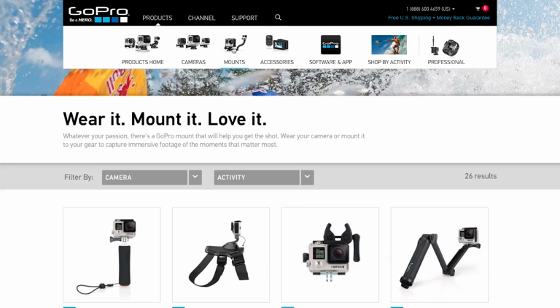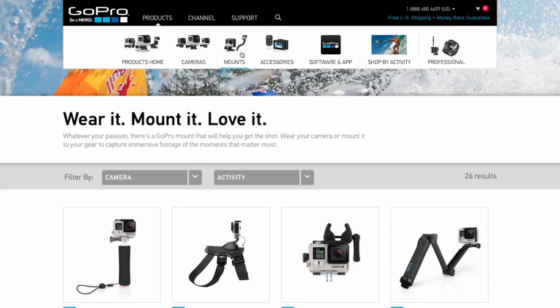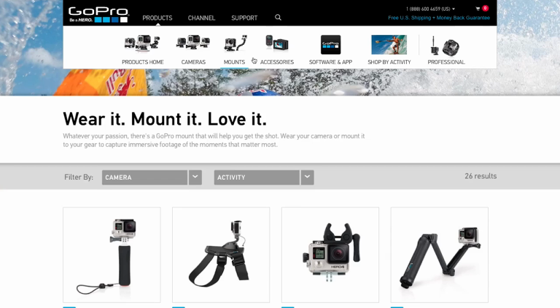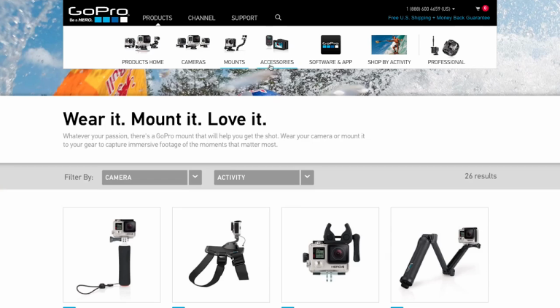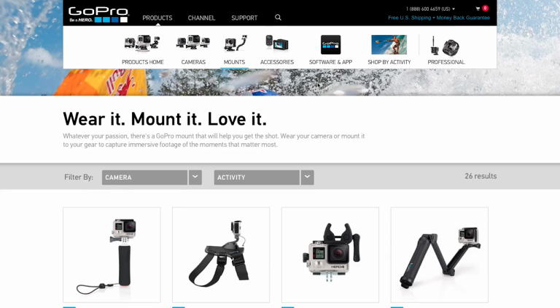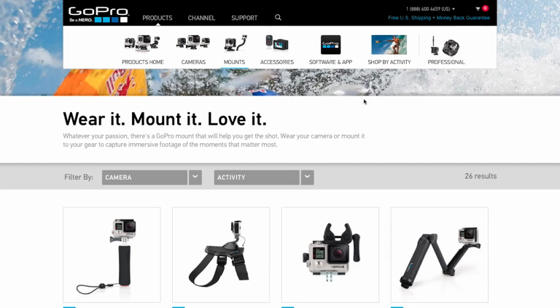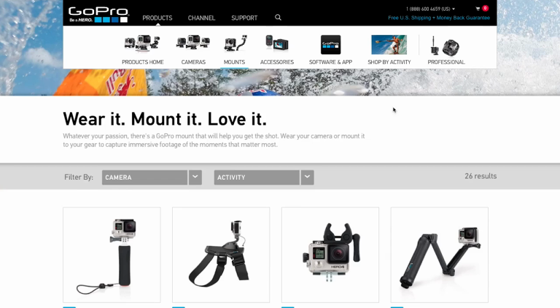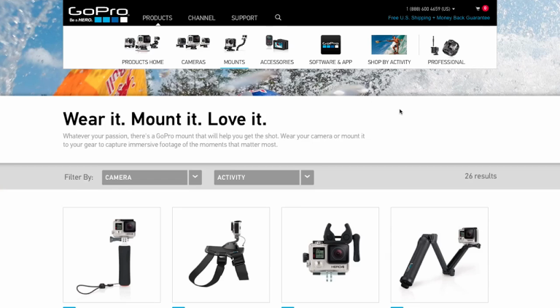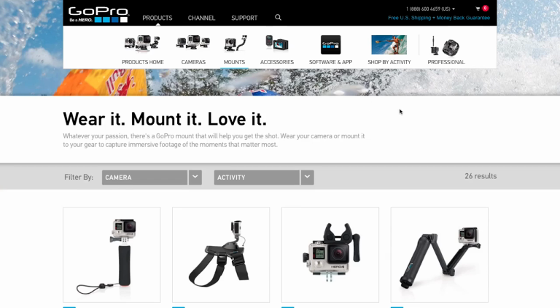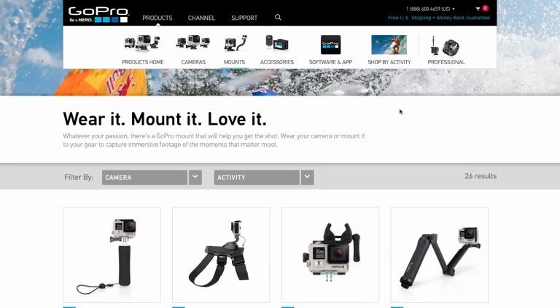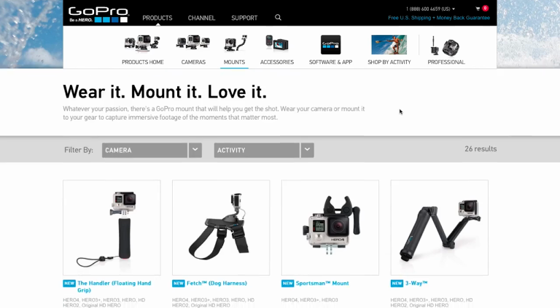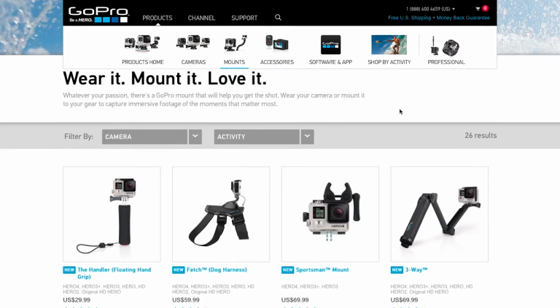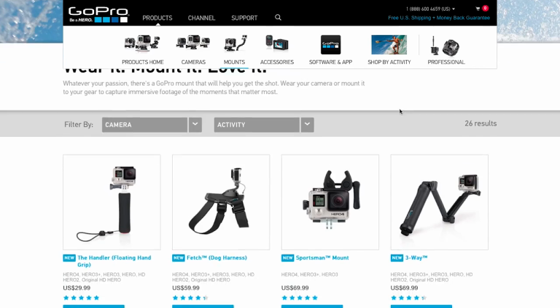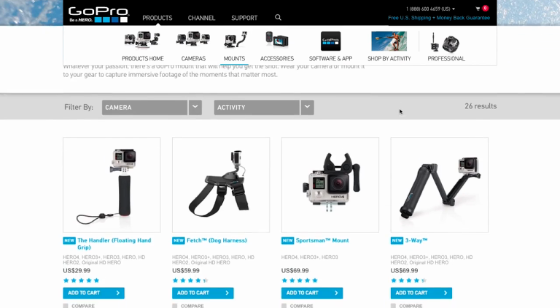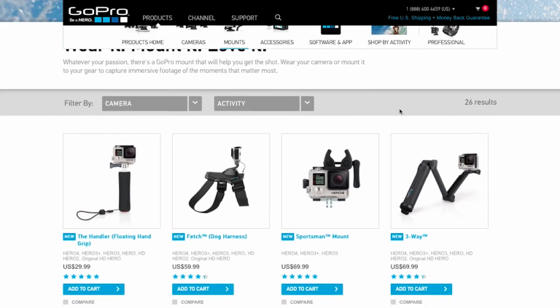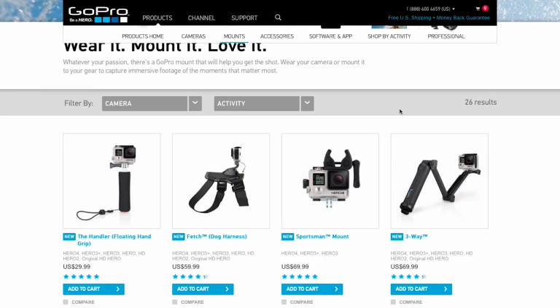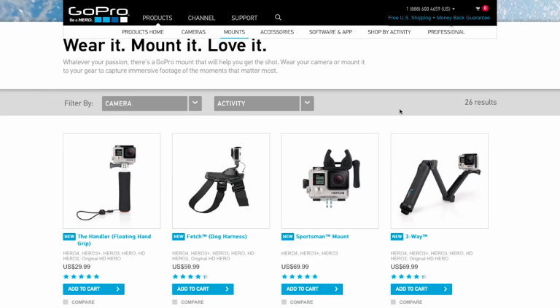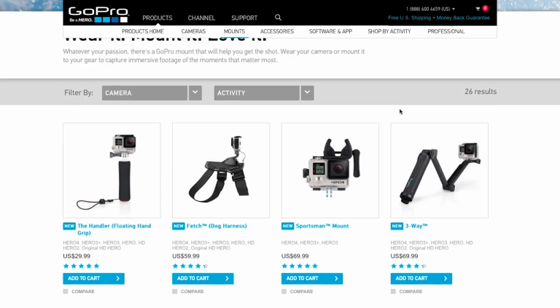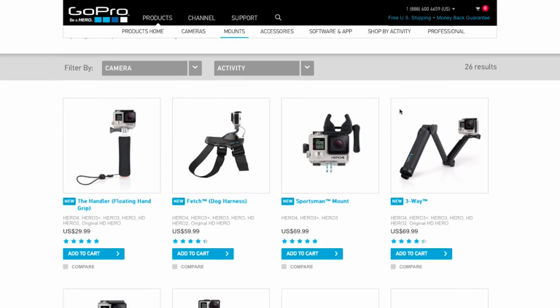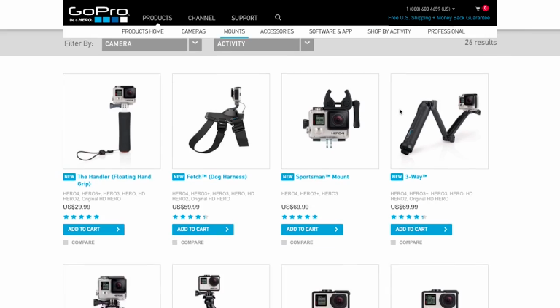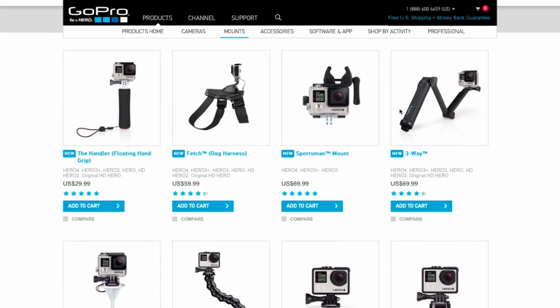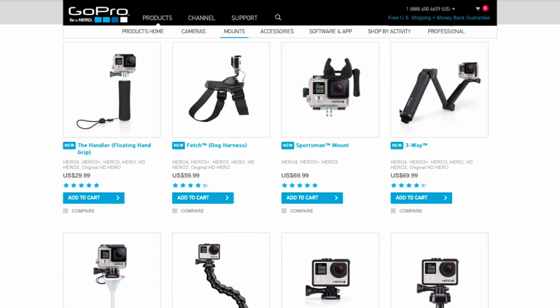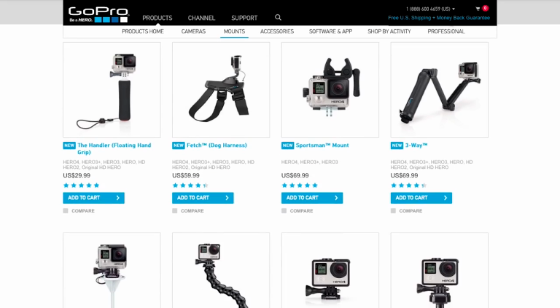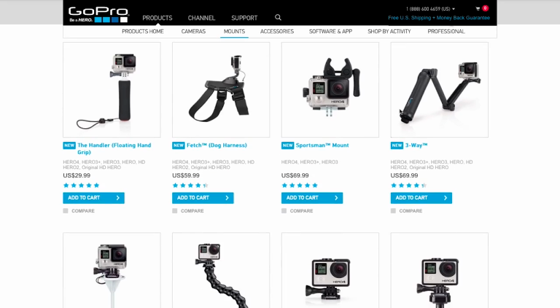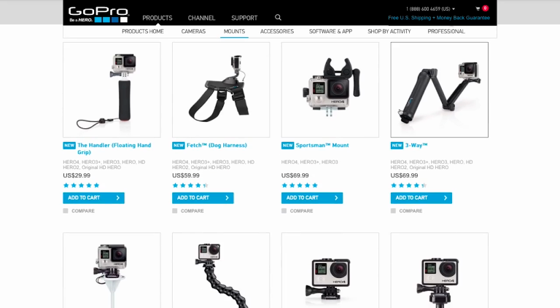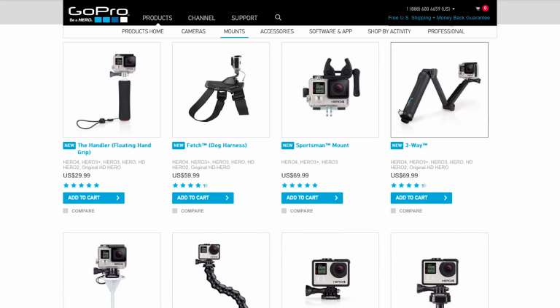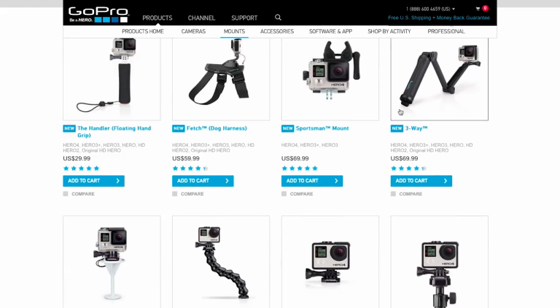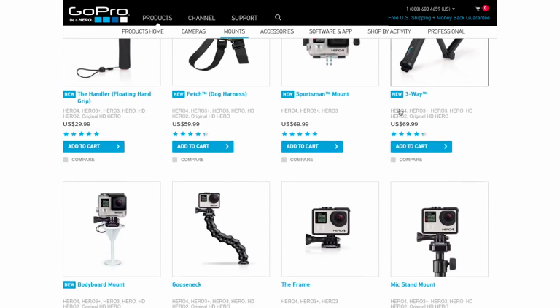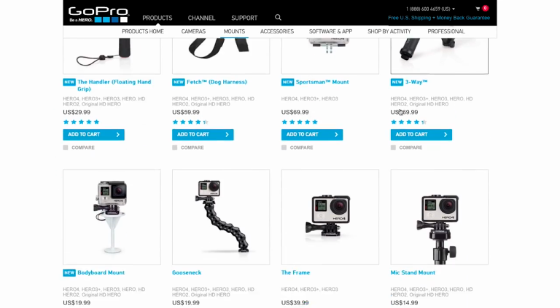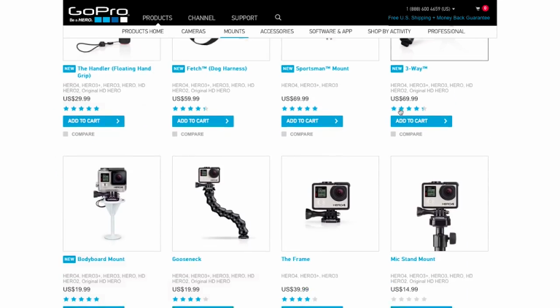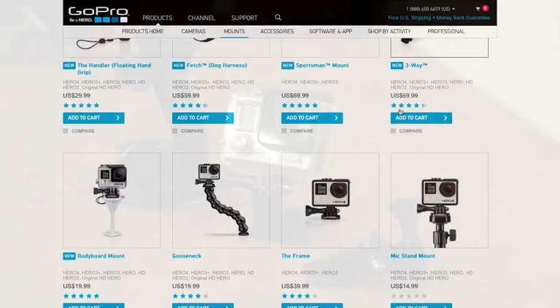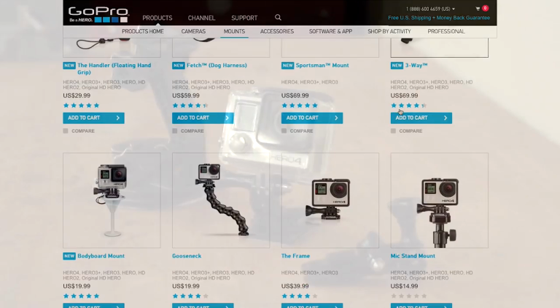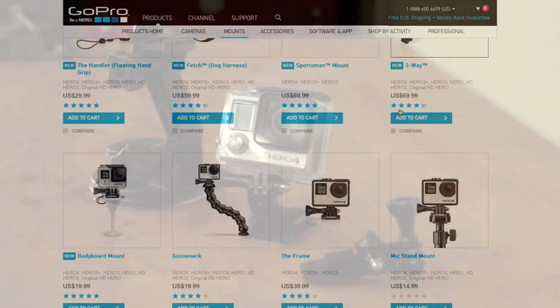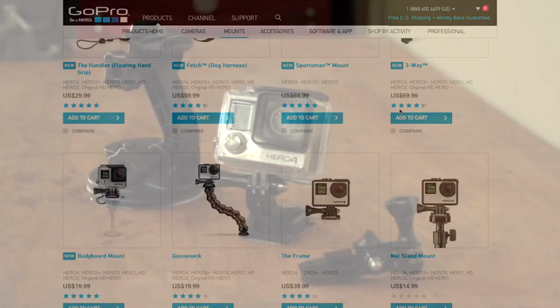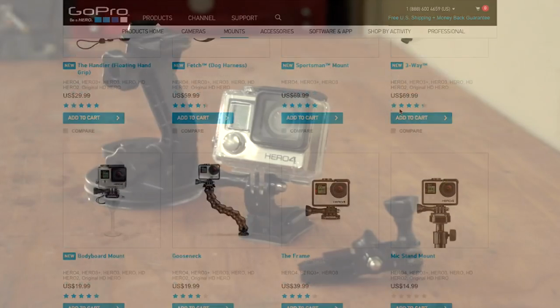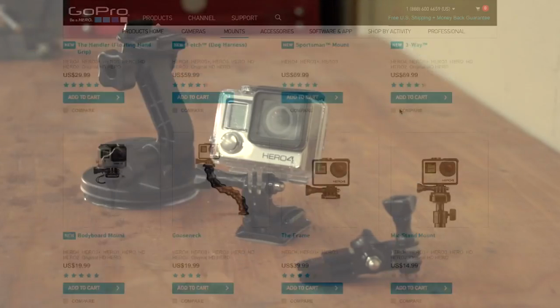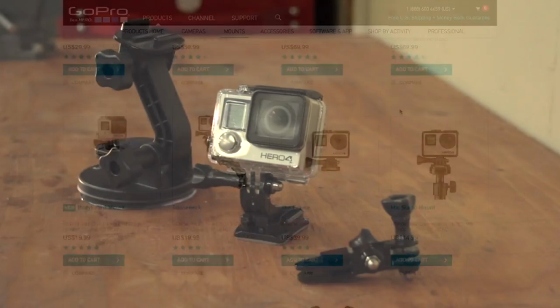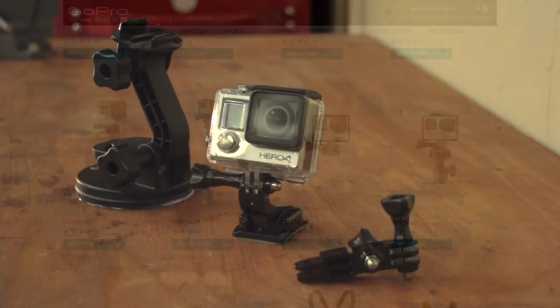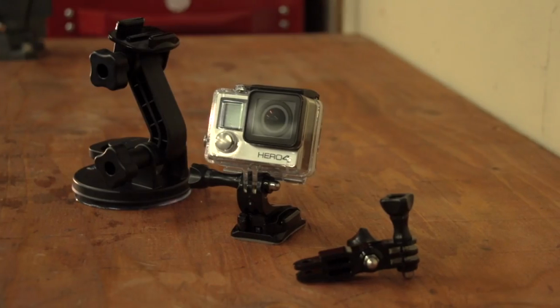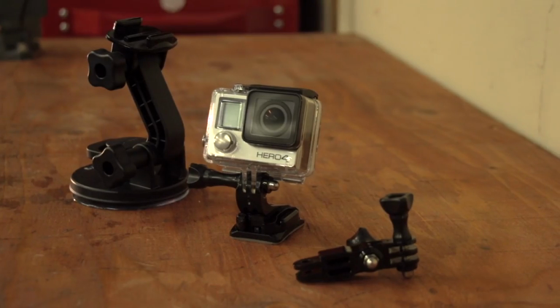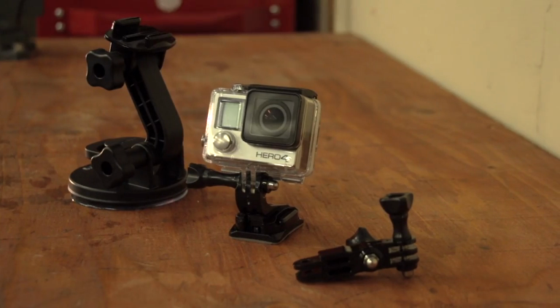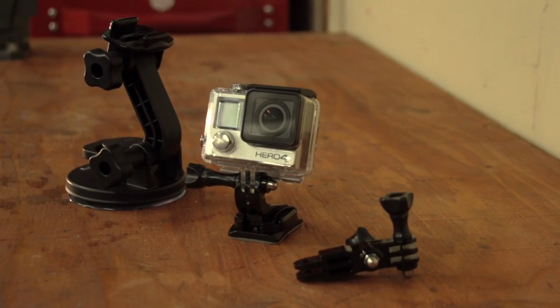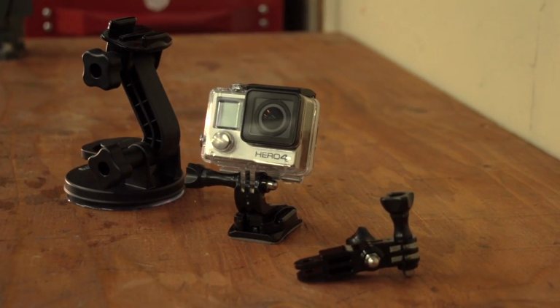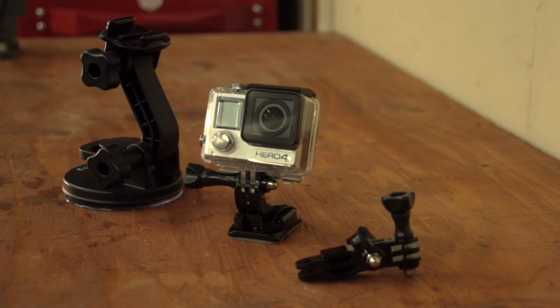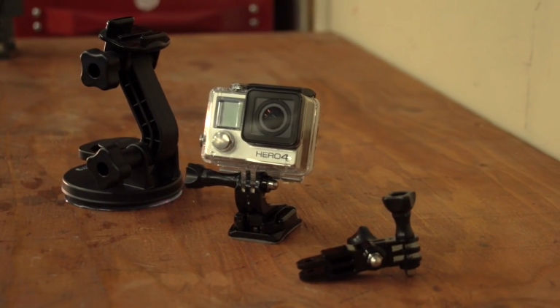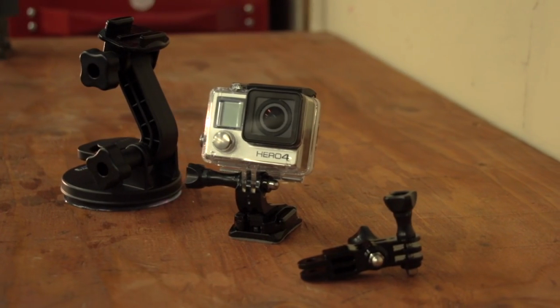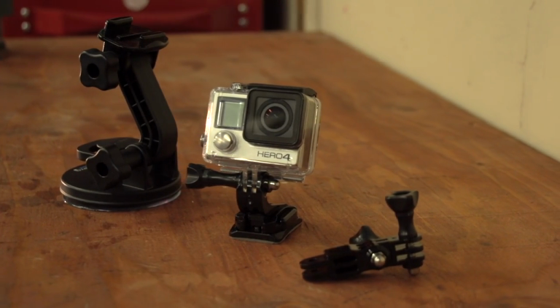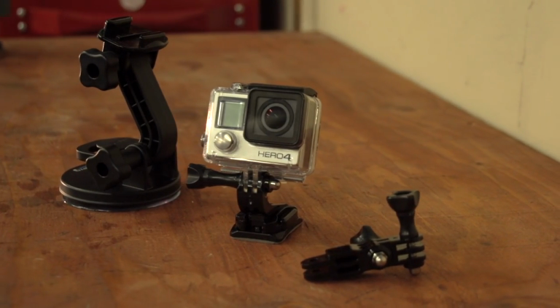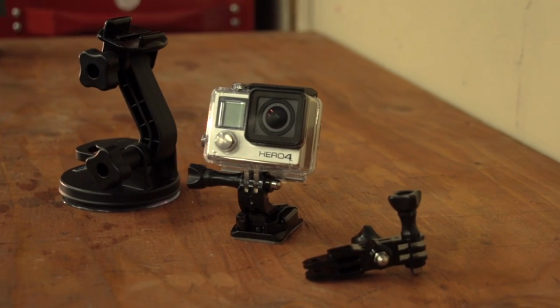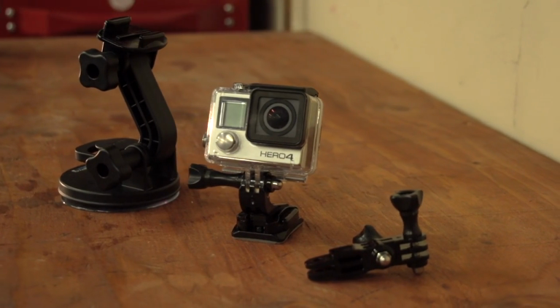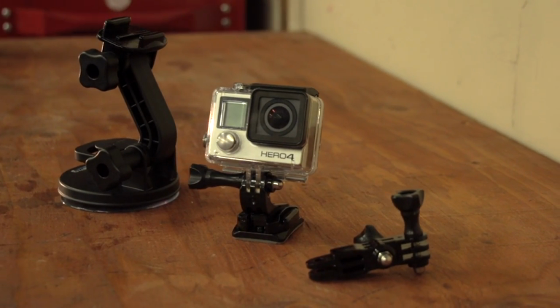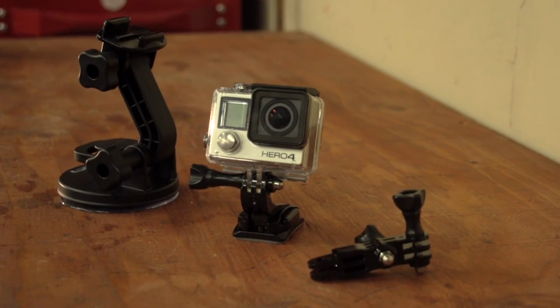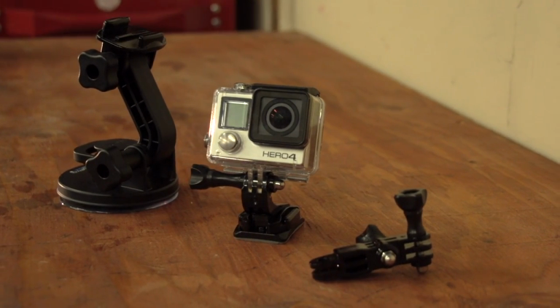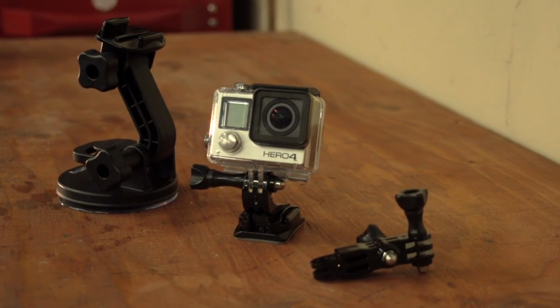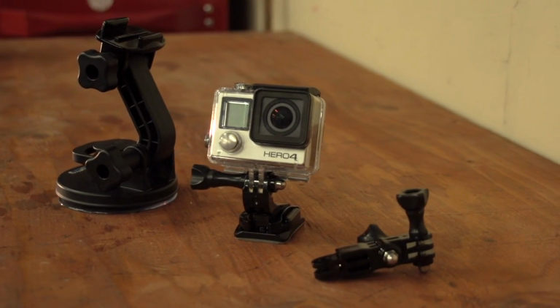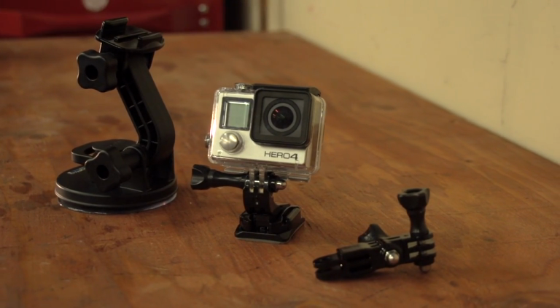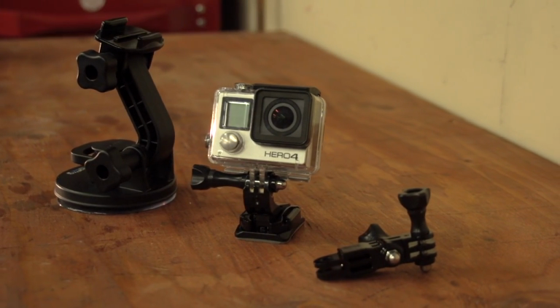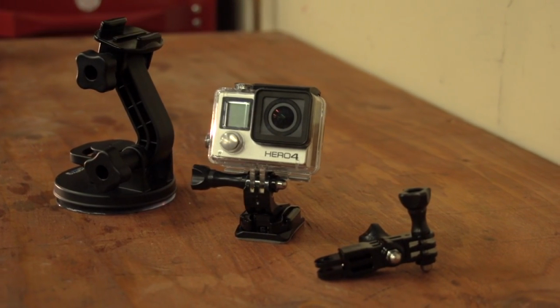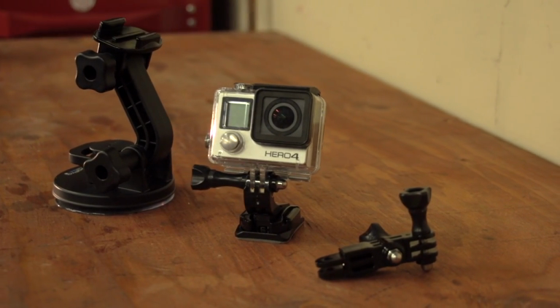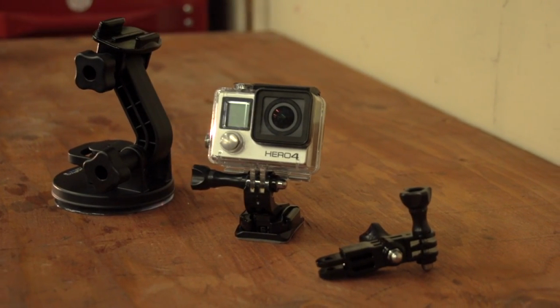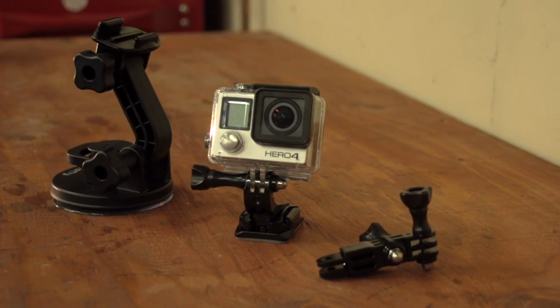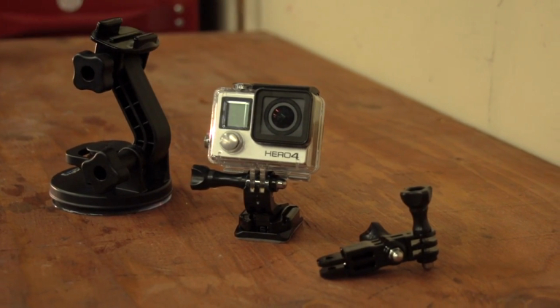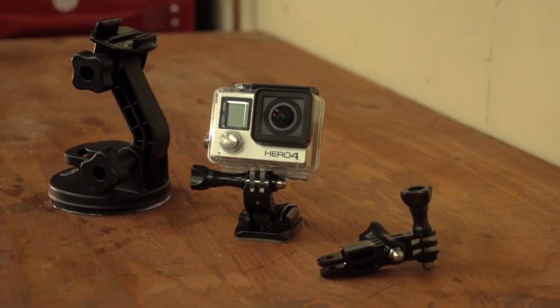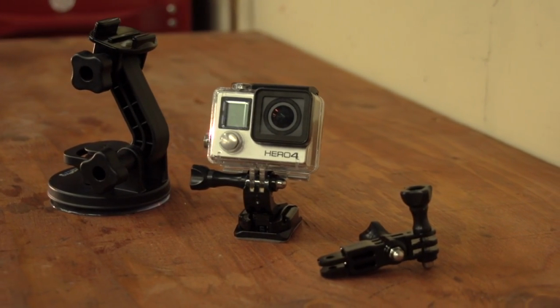GoPro offers a ton of mounts for your camera, but for motorcycling we've found that the sticky mounts and the suction cup are the easiest to use and the most versatile.